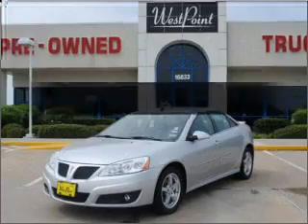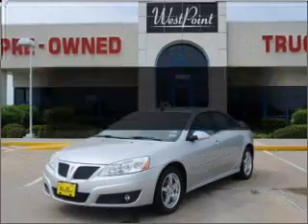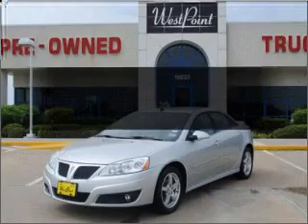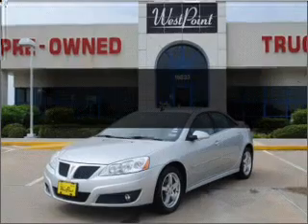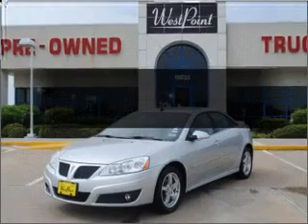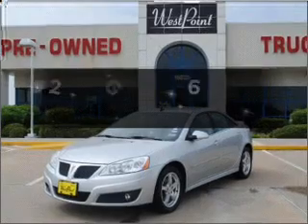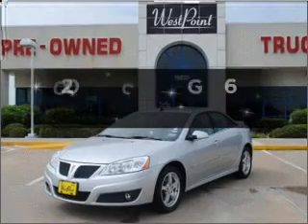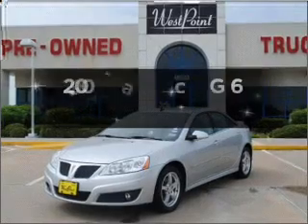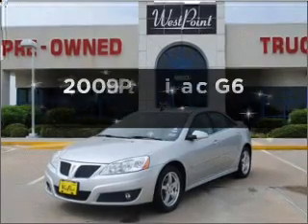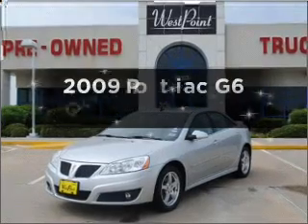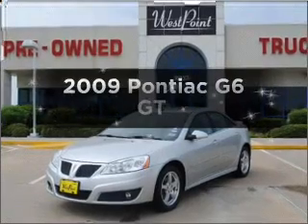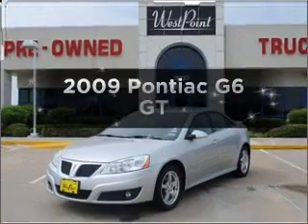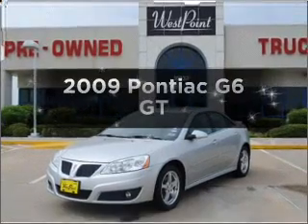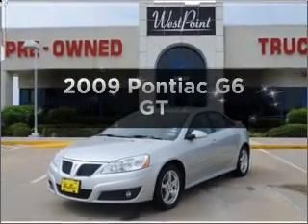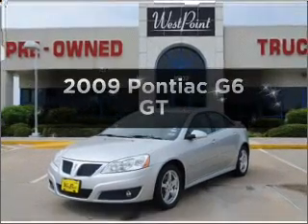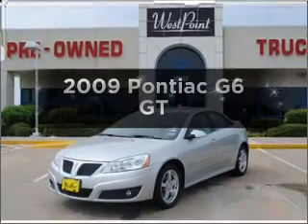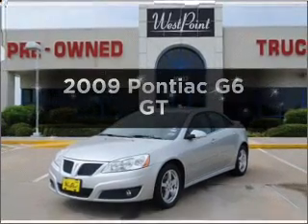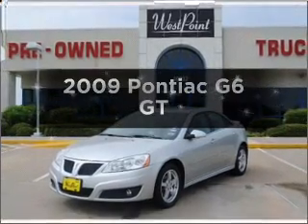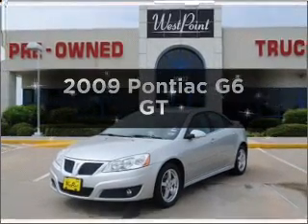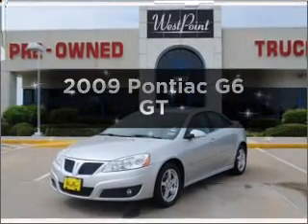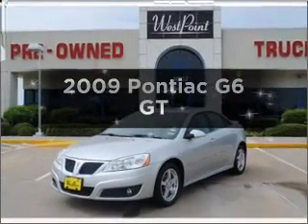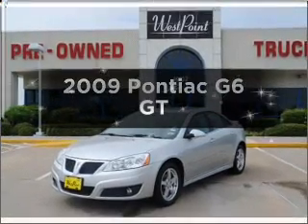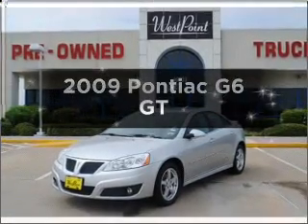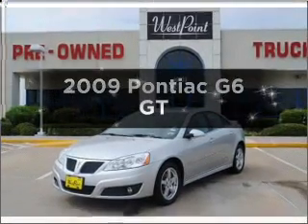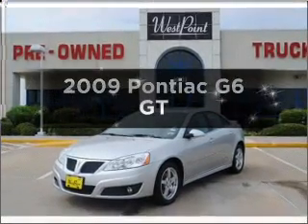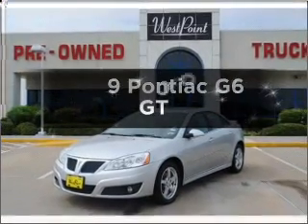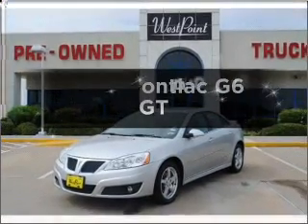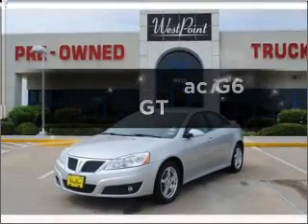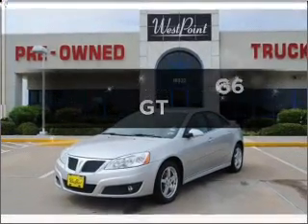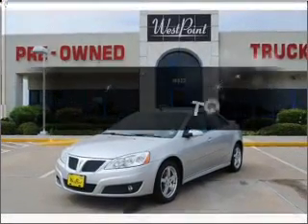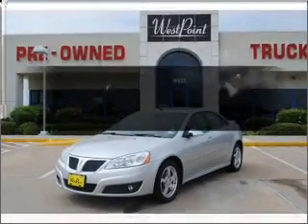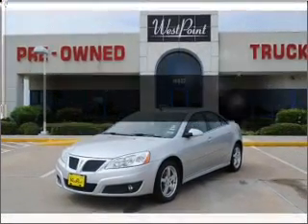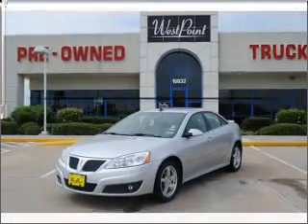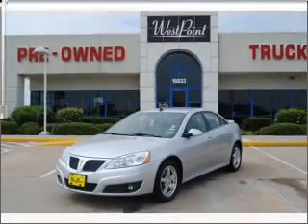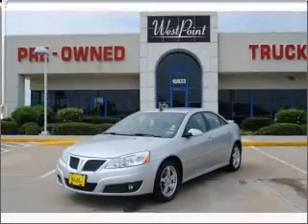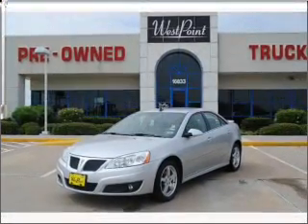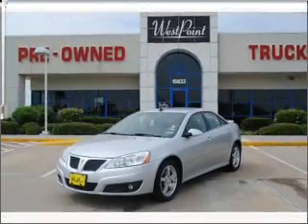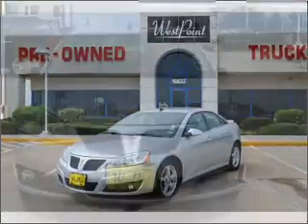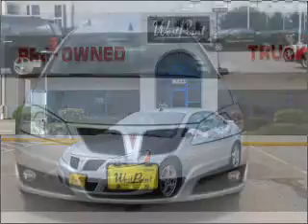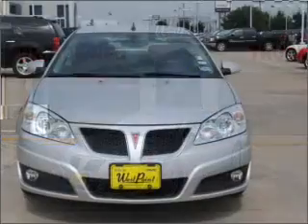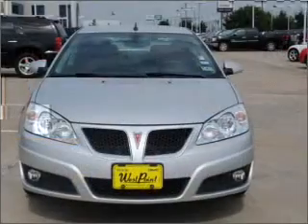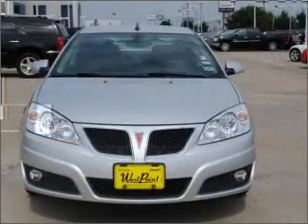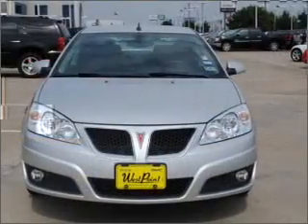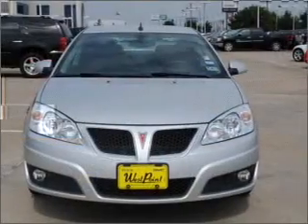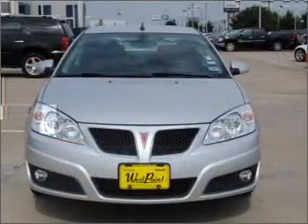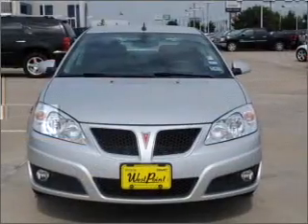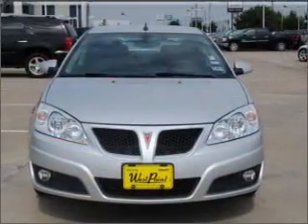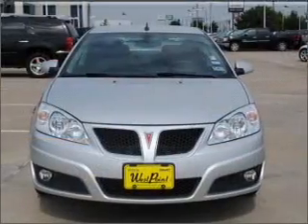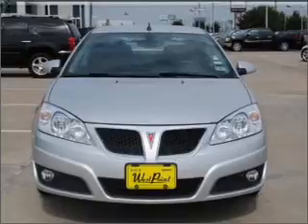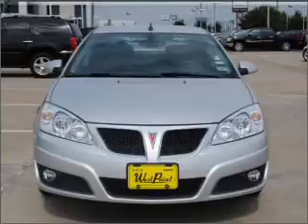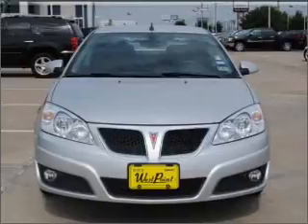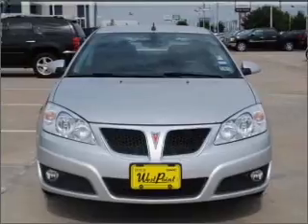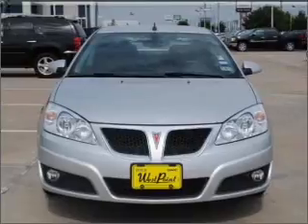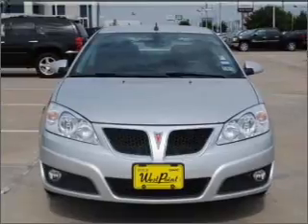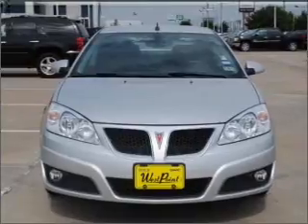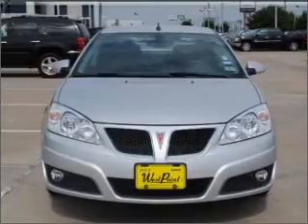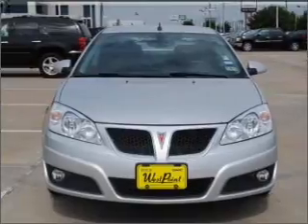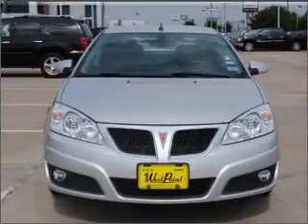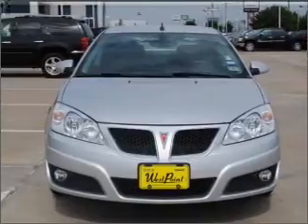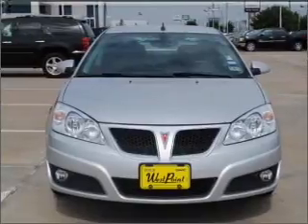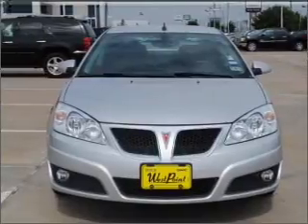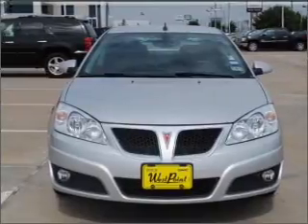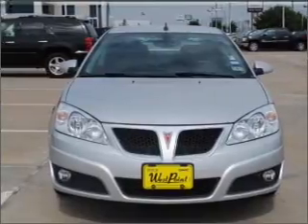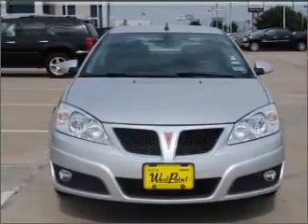Get noticed in this 2009 Pontiac G6. If you're looking for an automobile with great attributes, look no further.